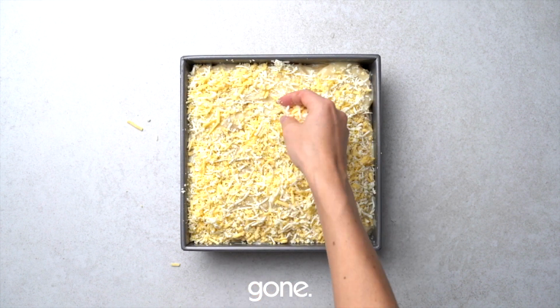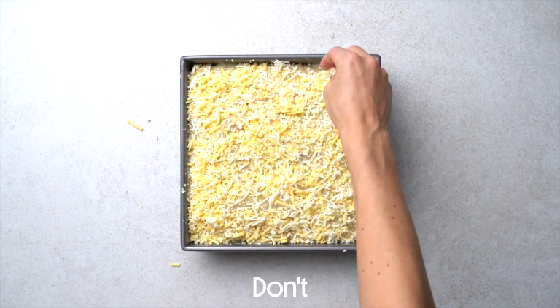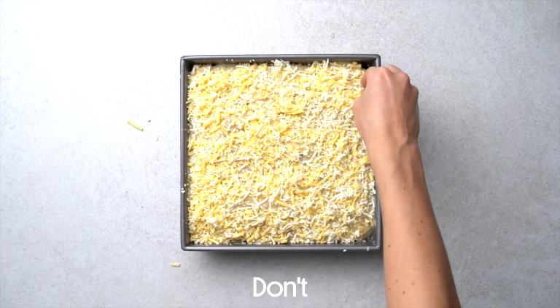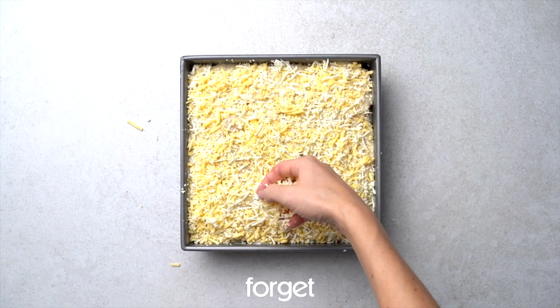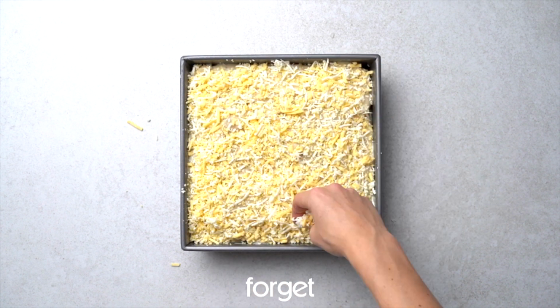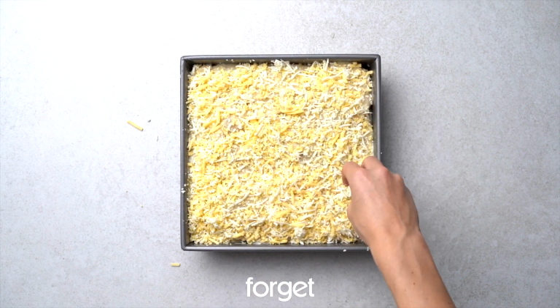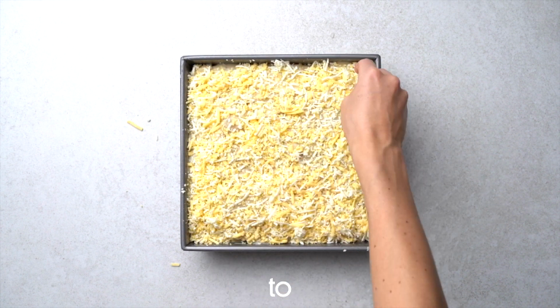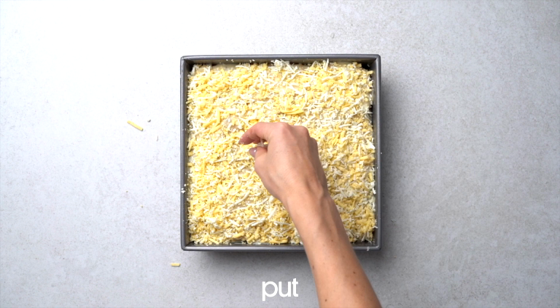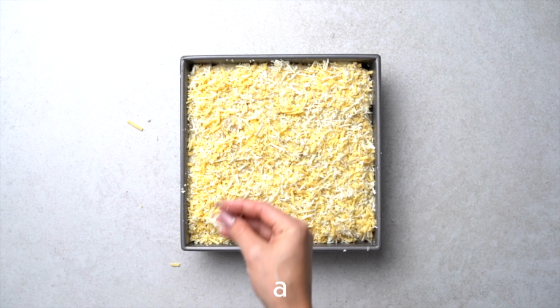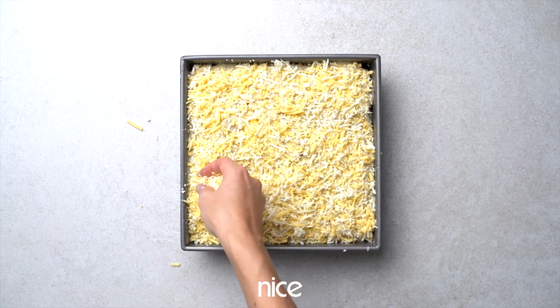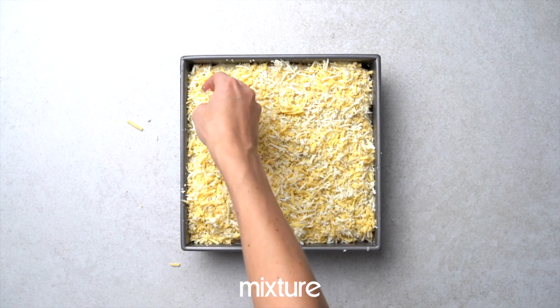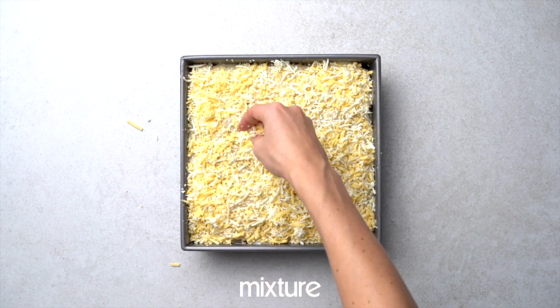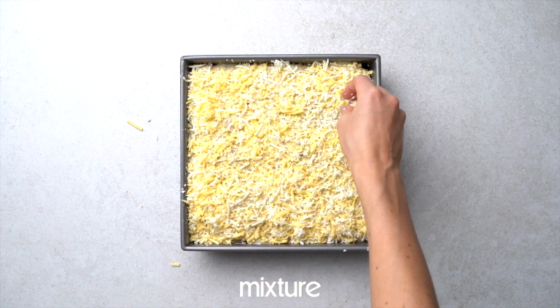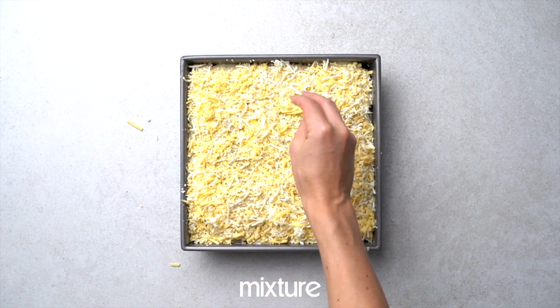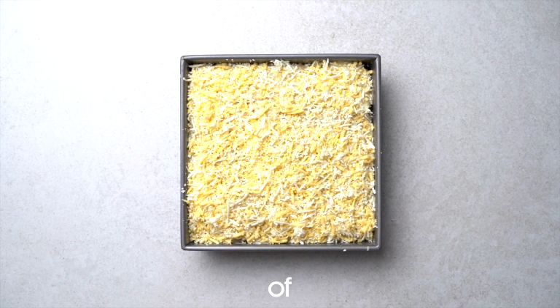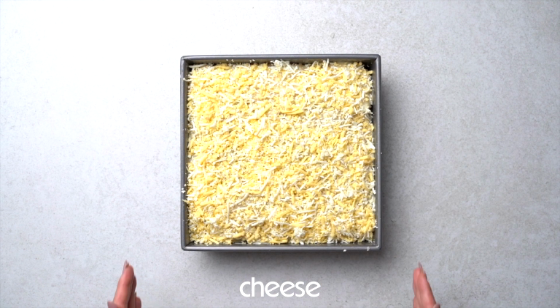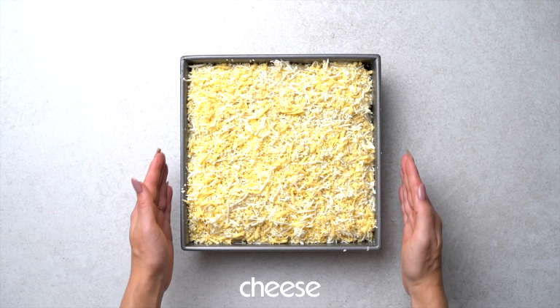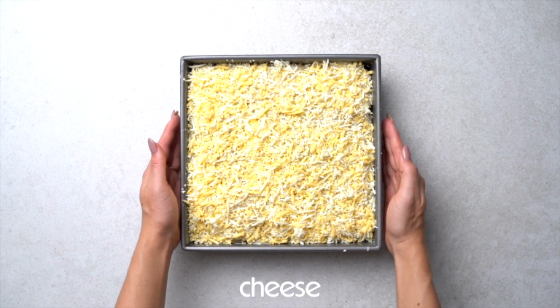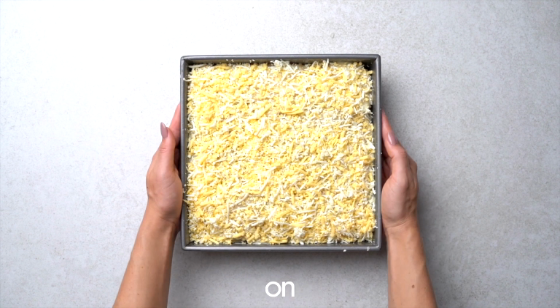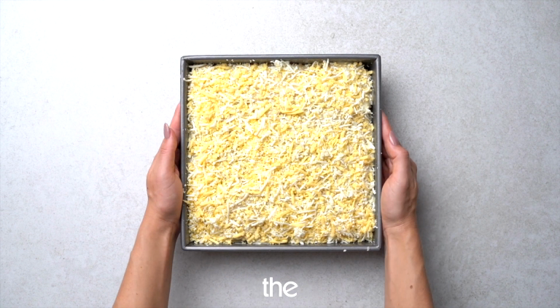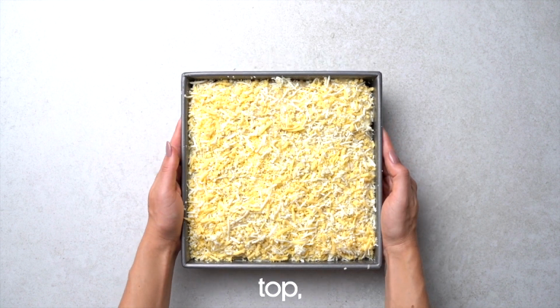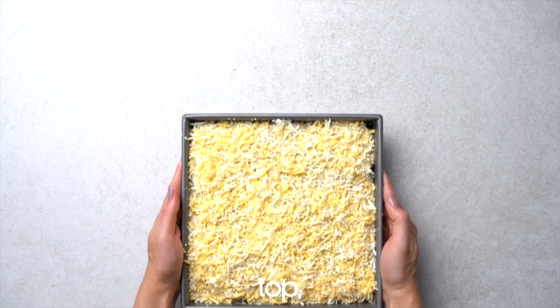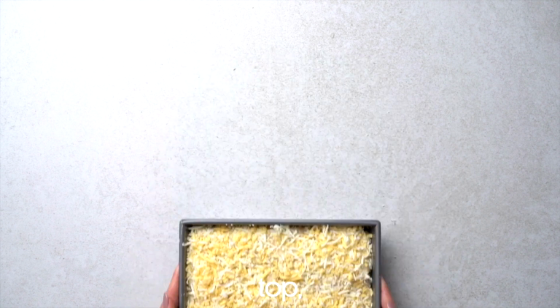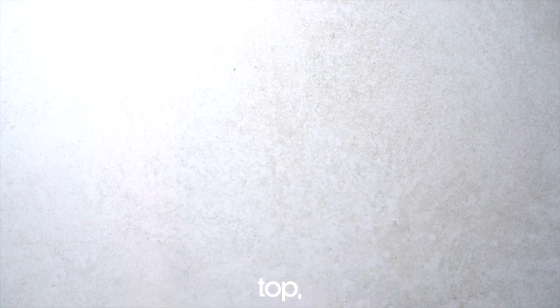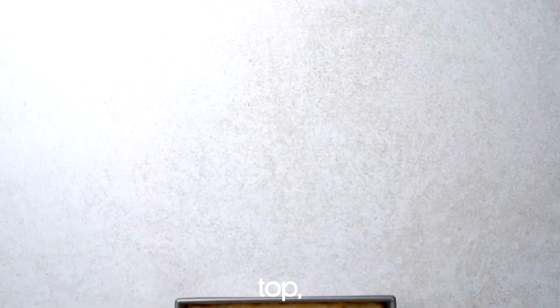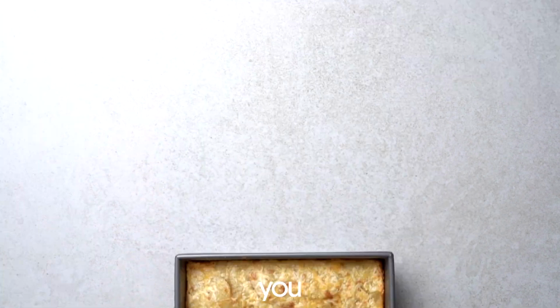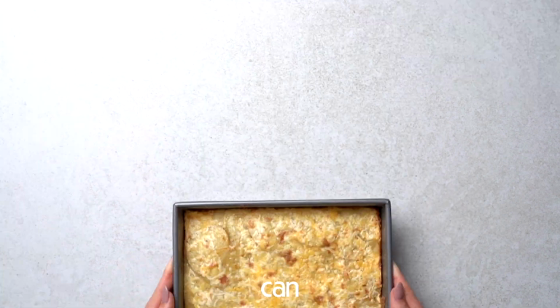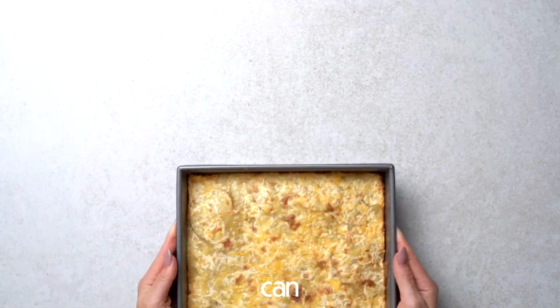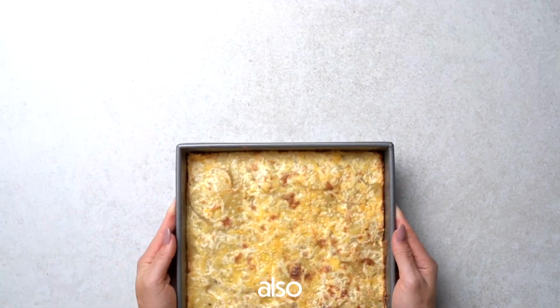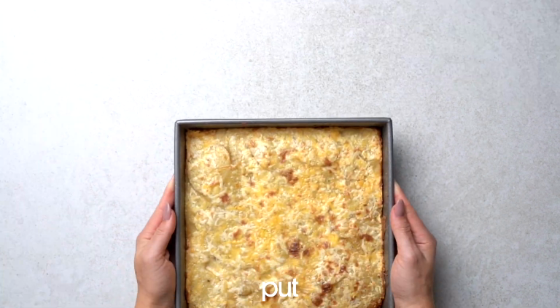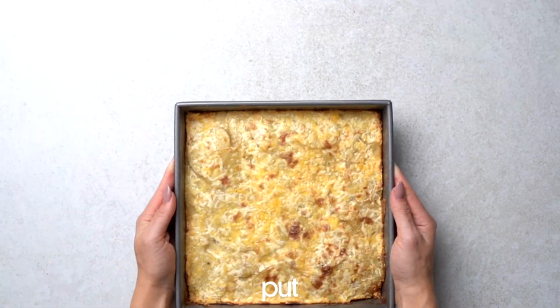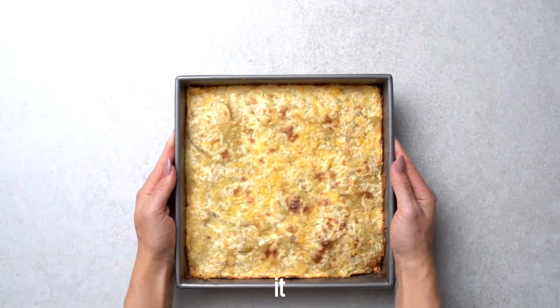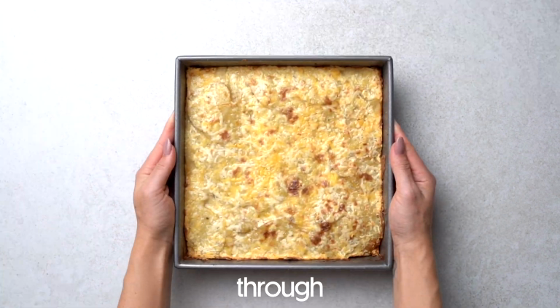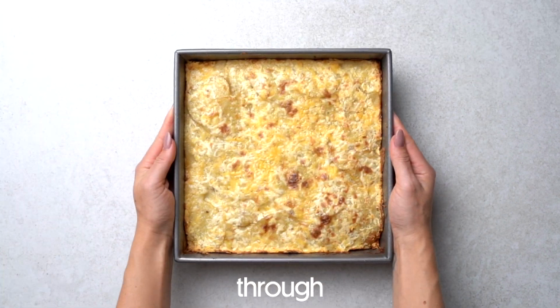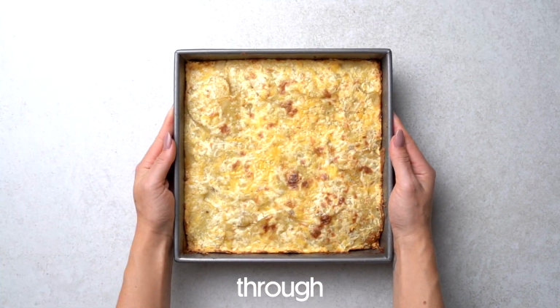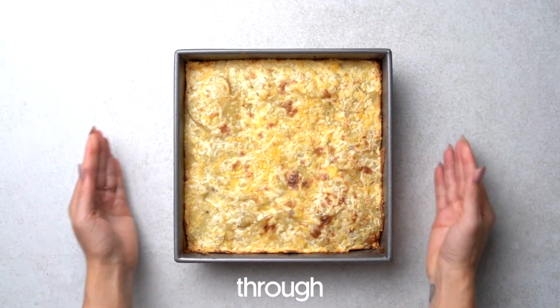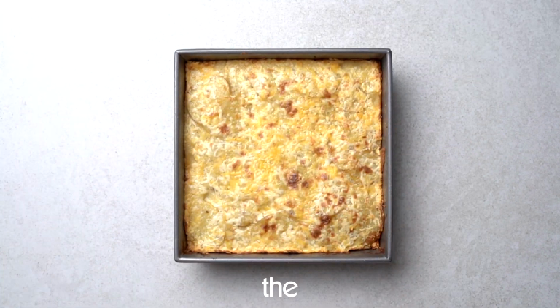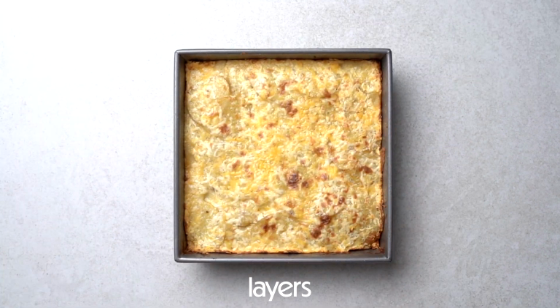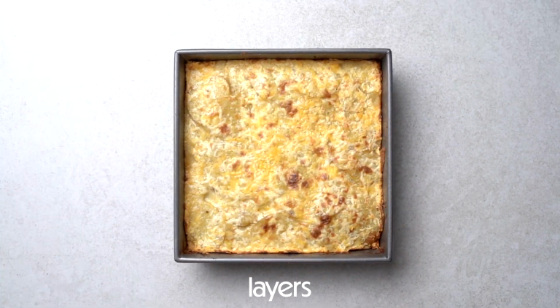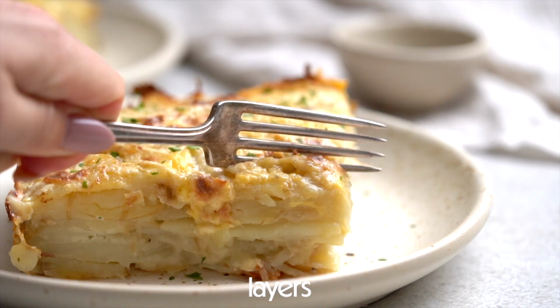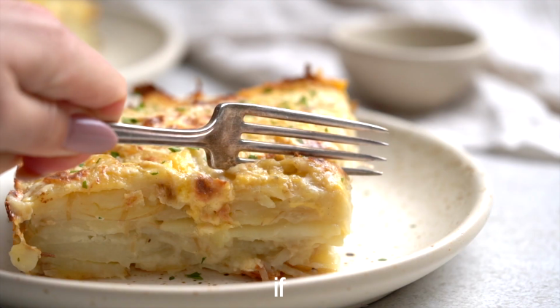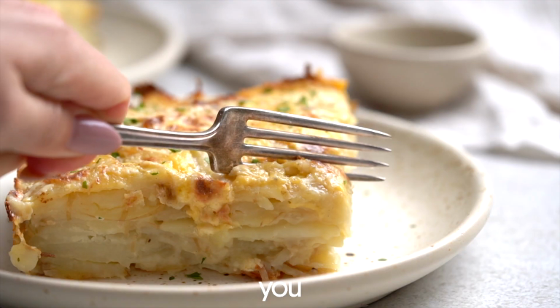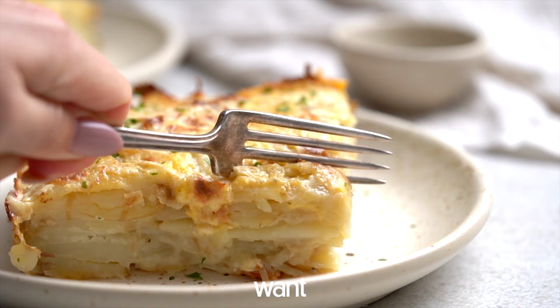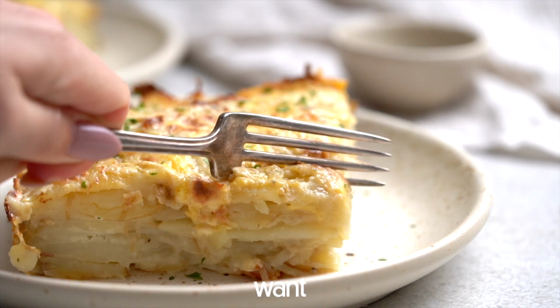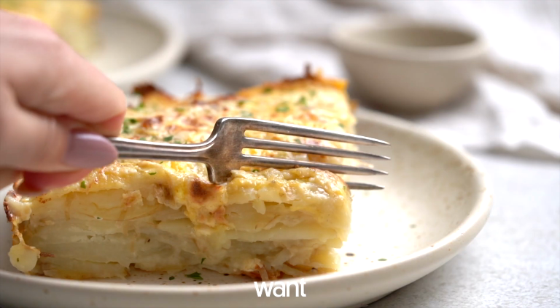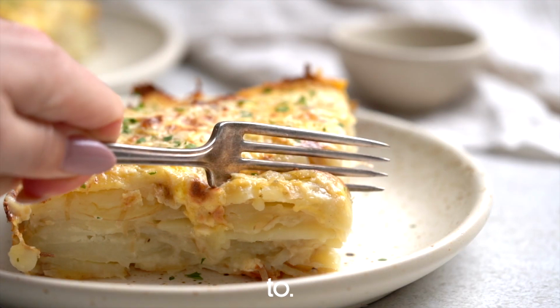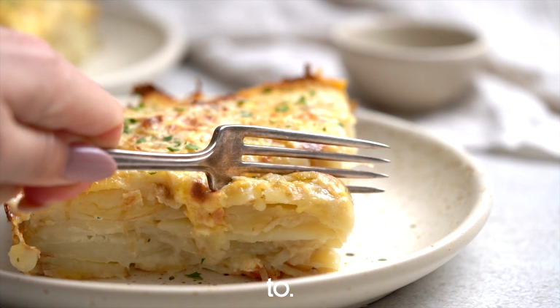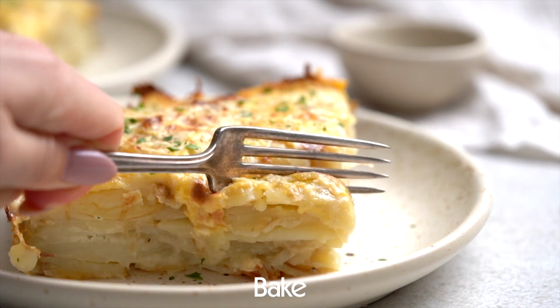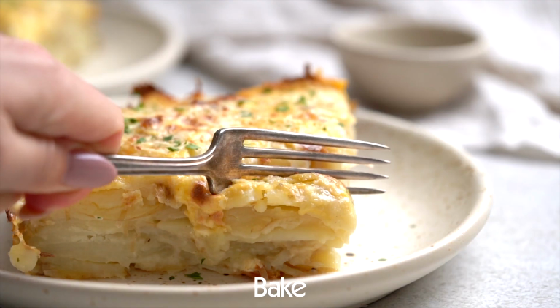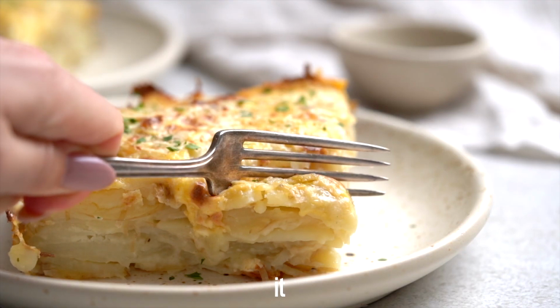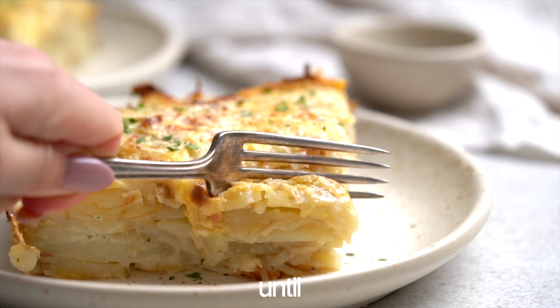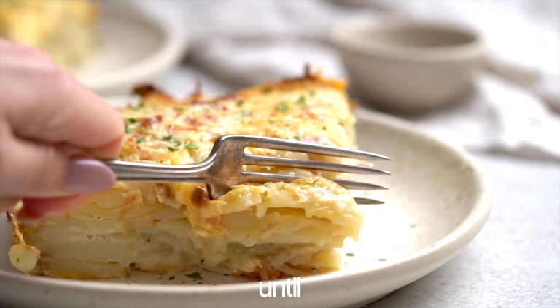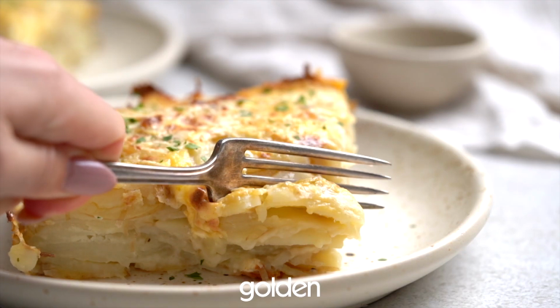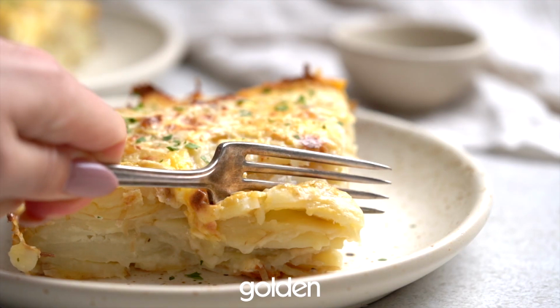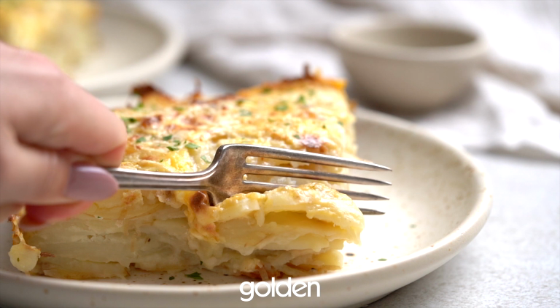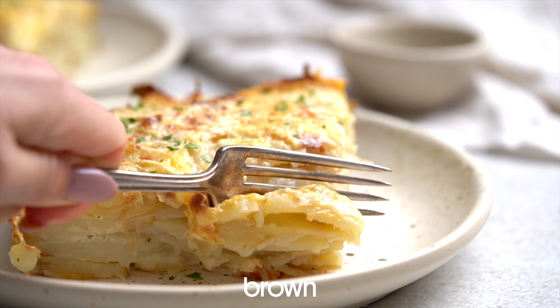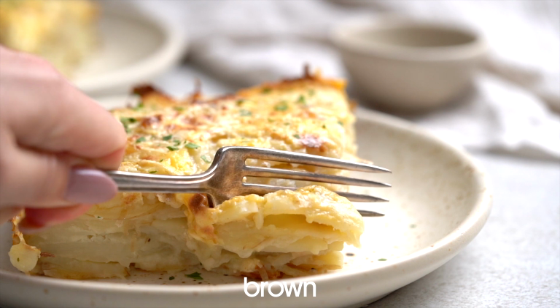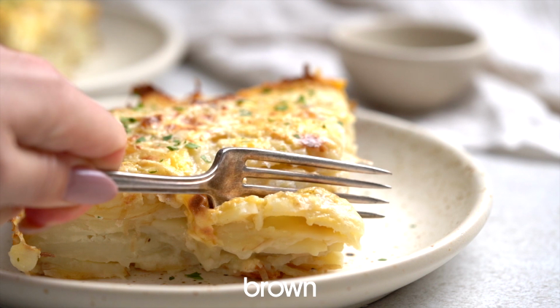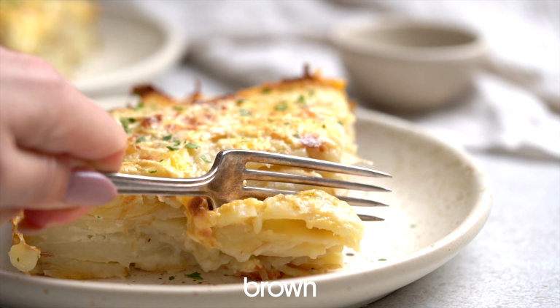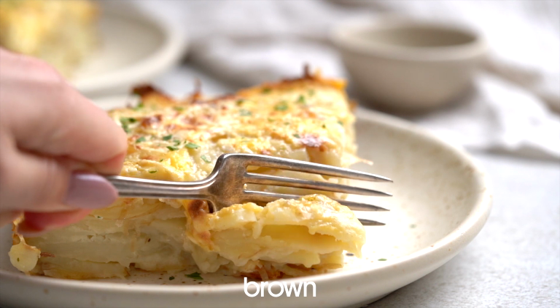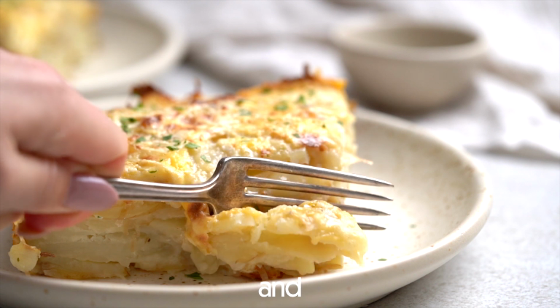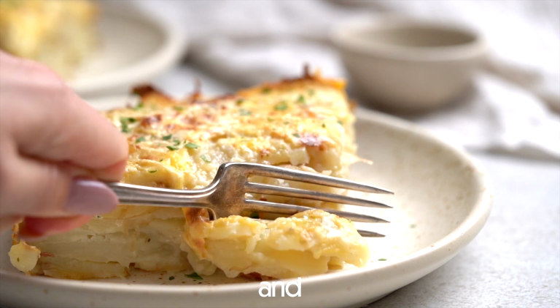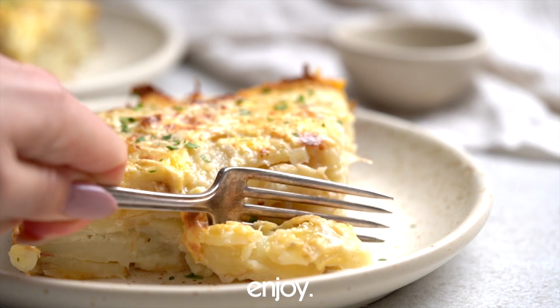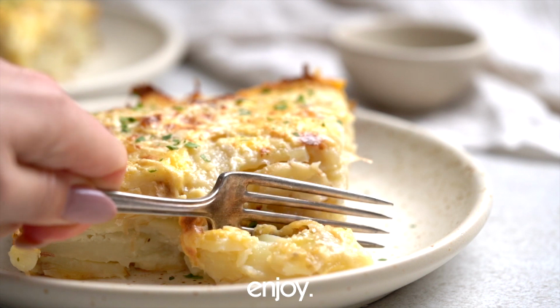Don't forget to put a nice mixture of cheese on top, but you can also put it through the layers if you want to. Bake it until golden brown and enjoy.